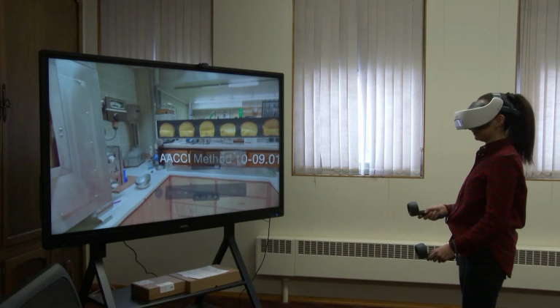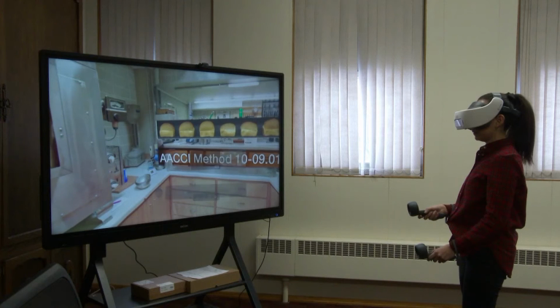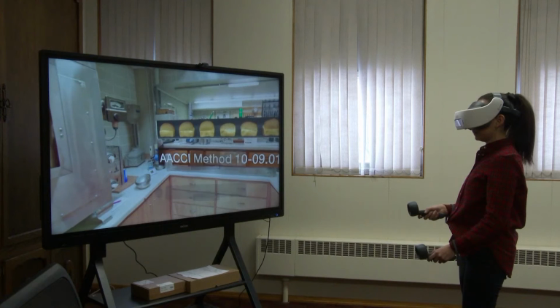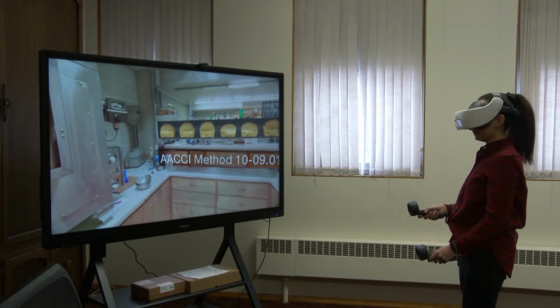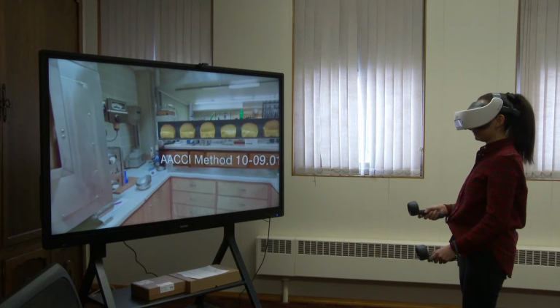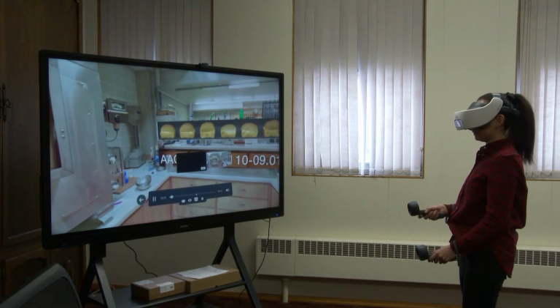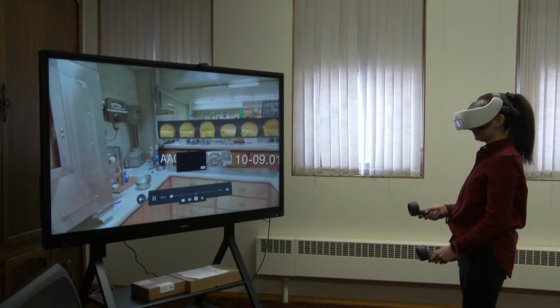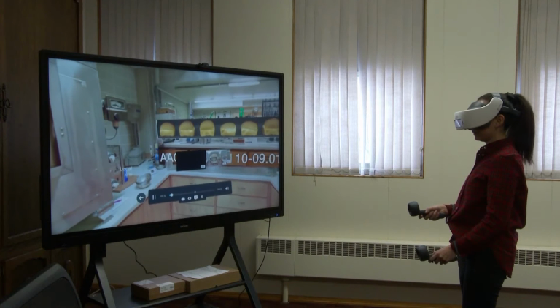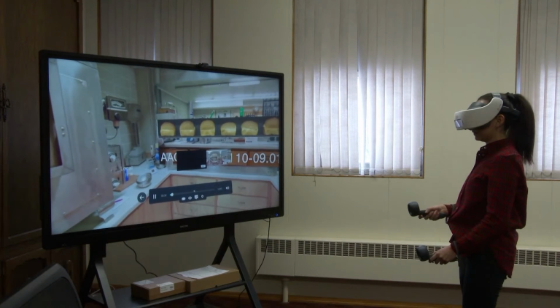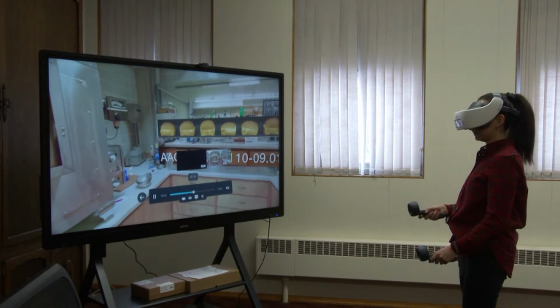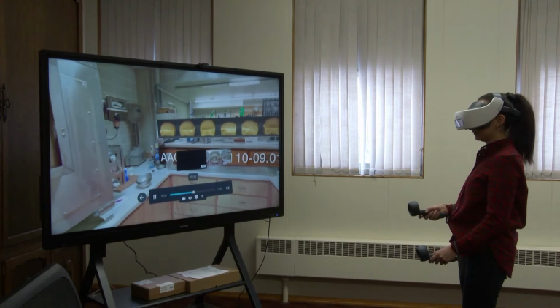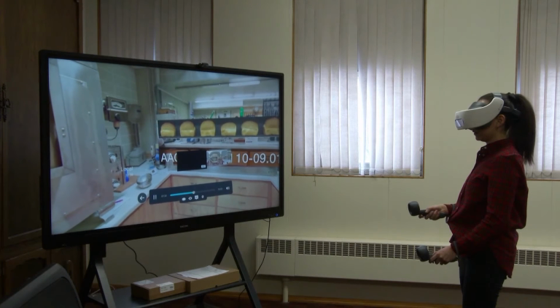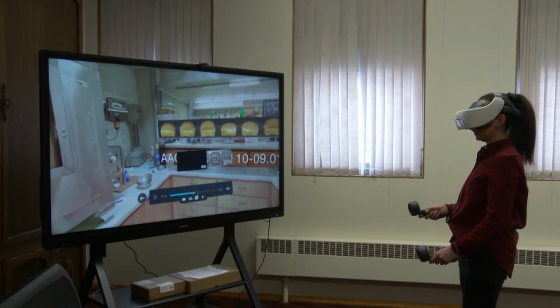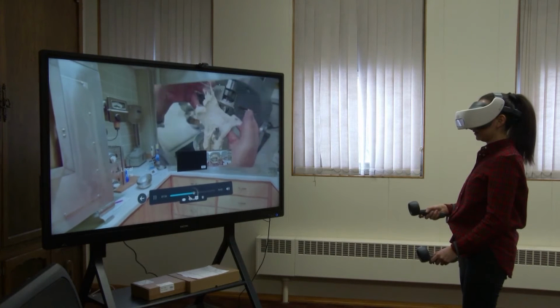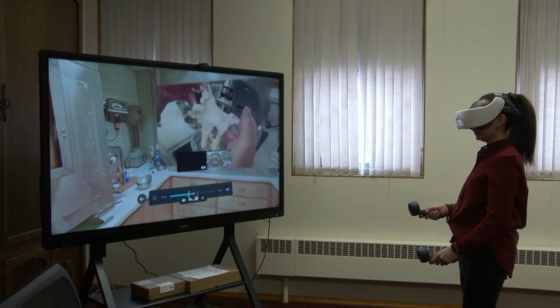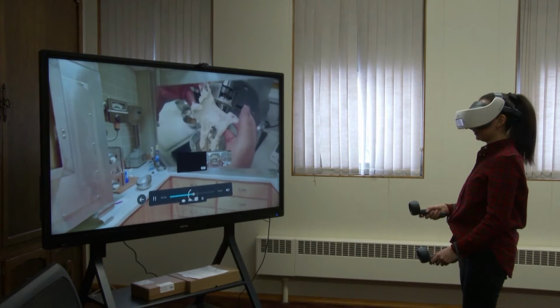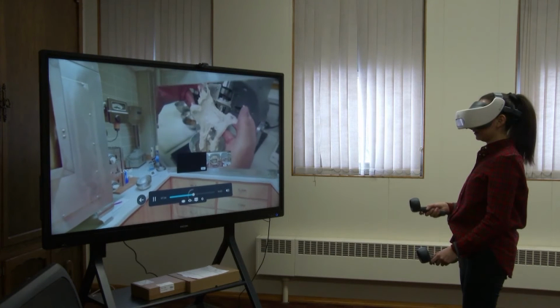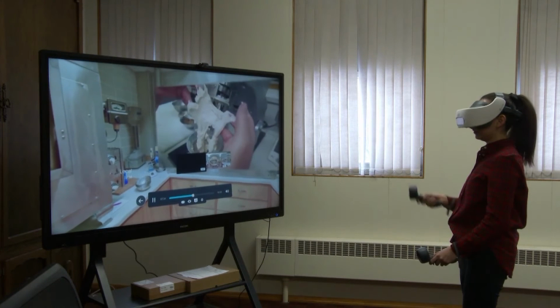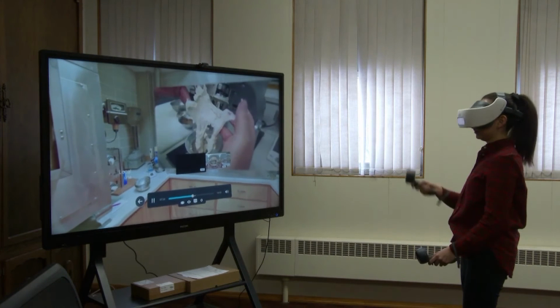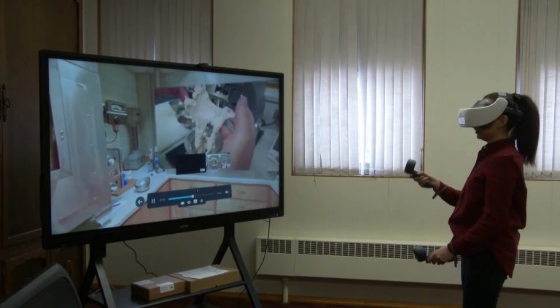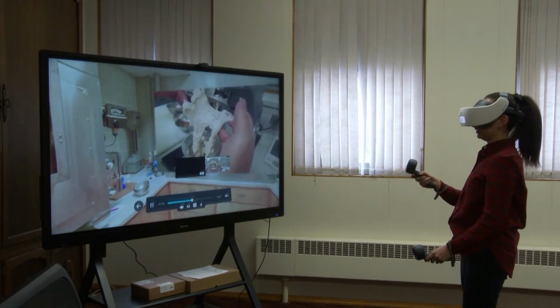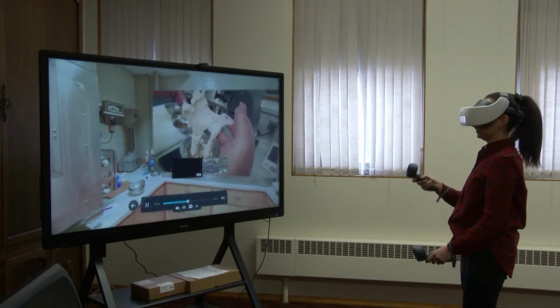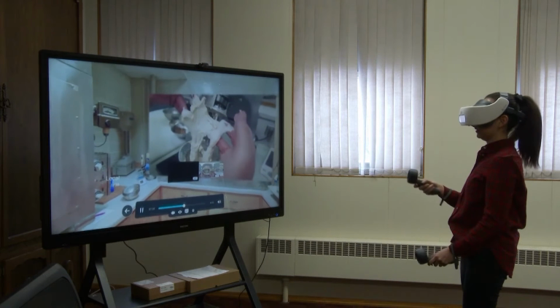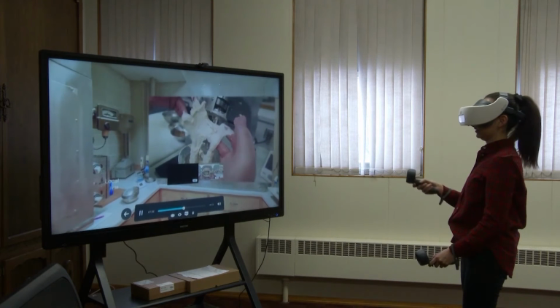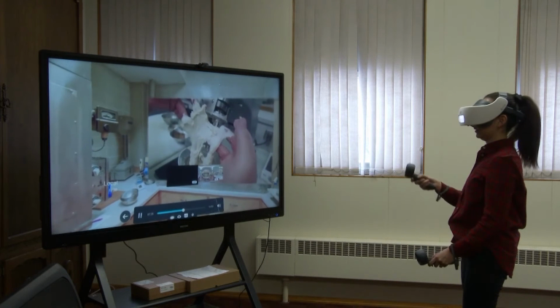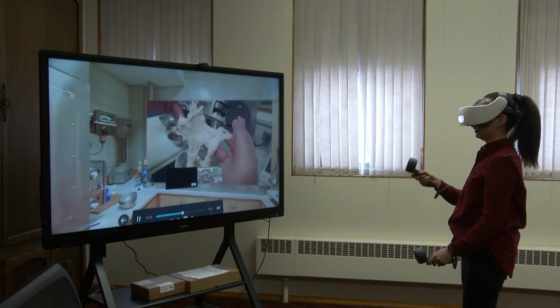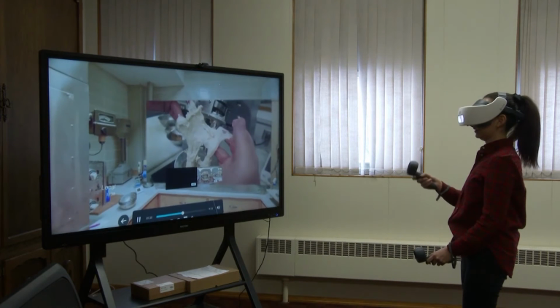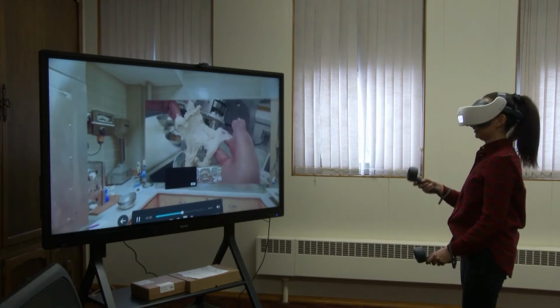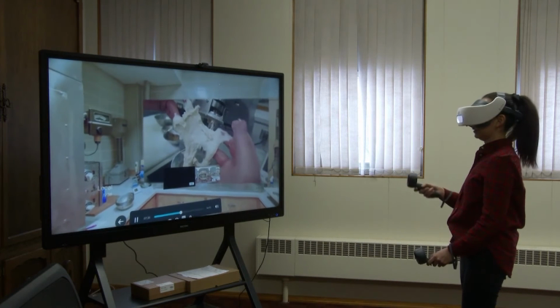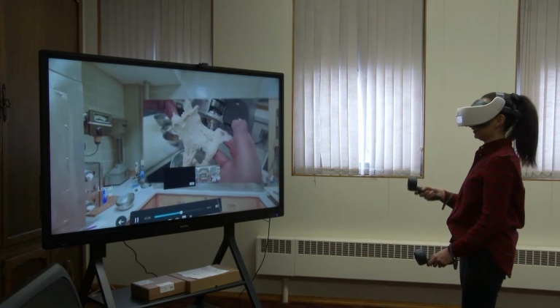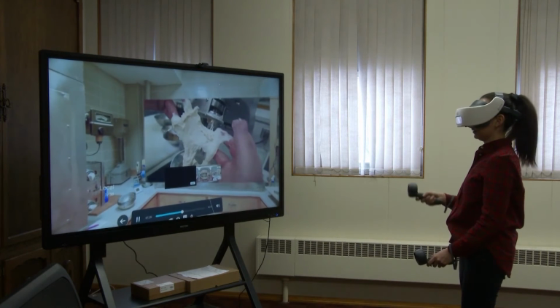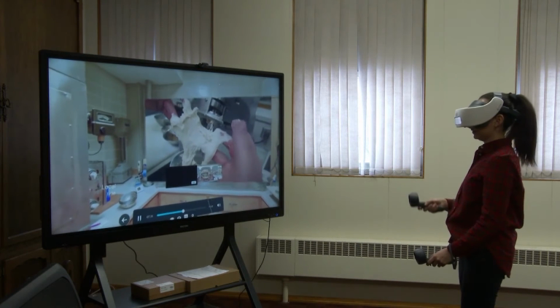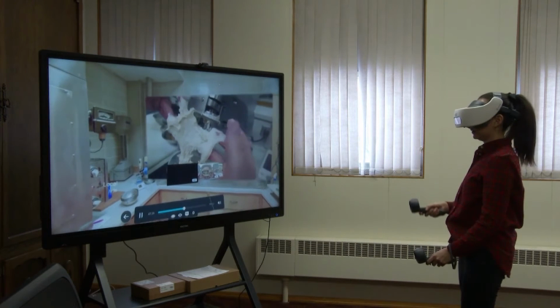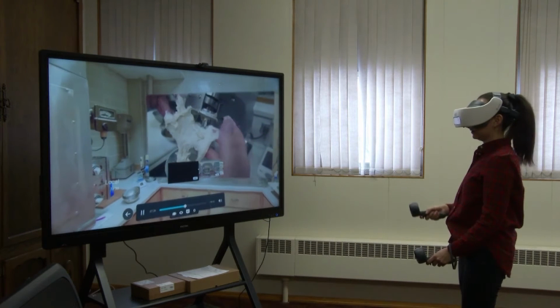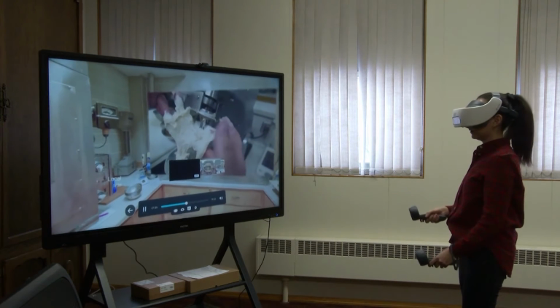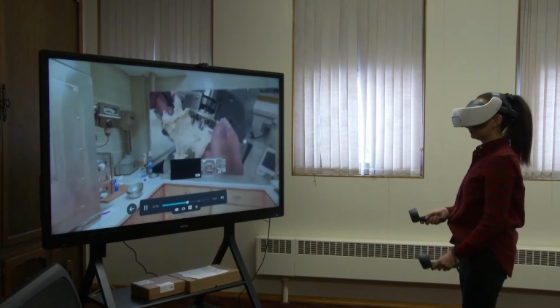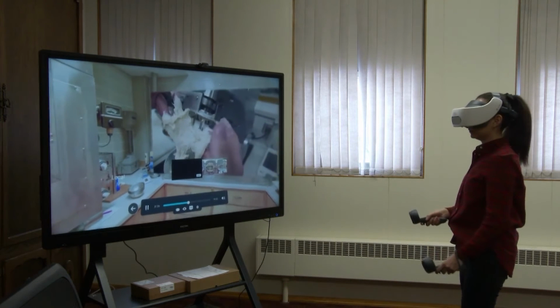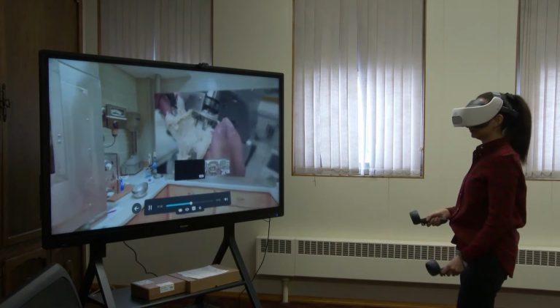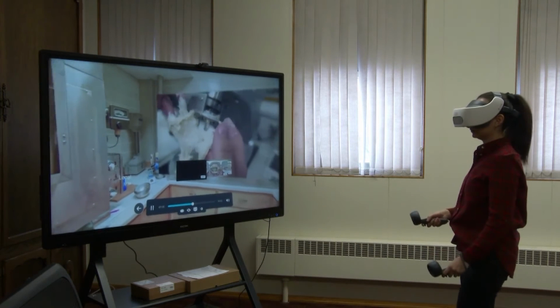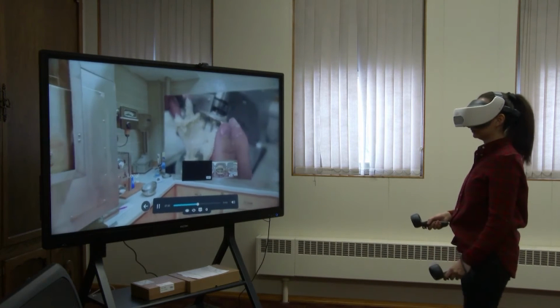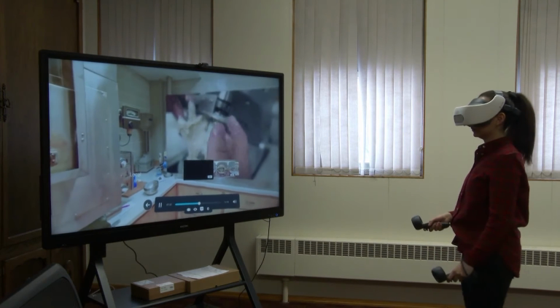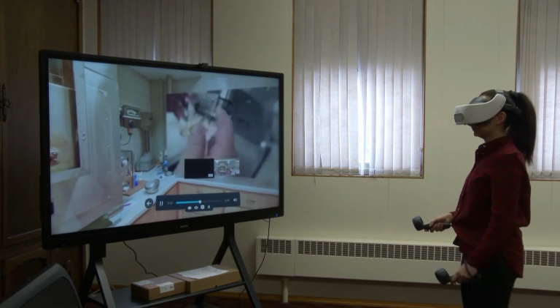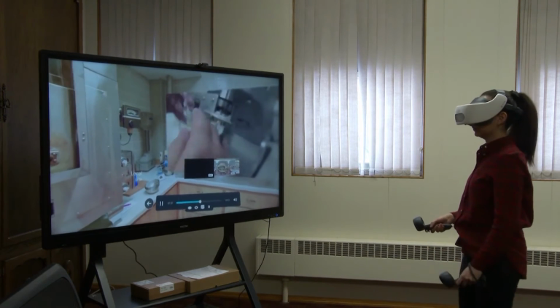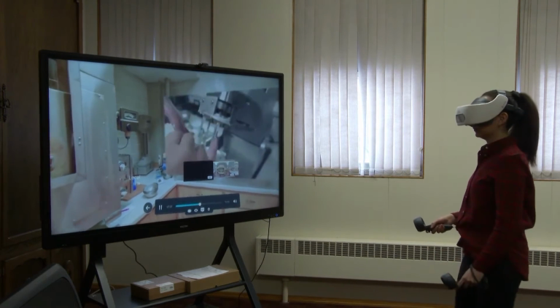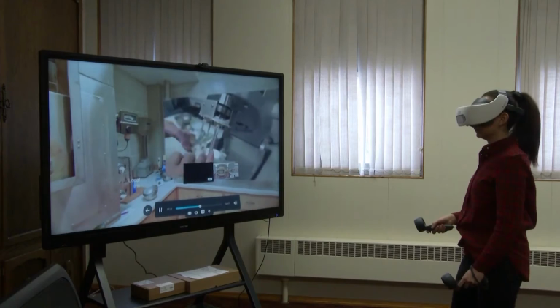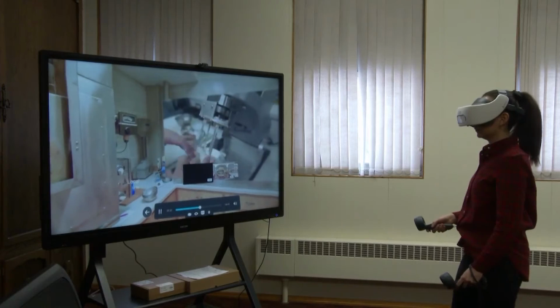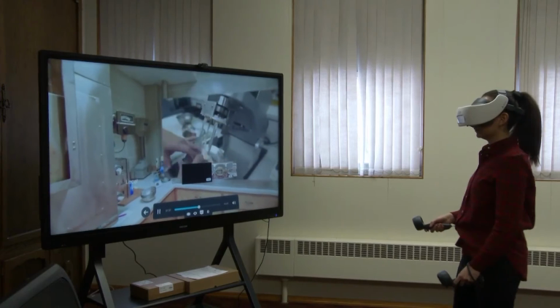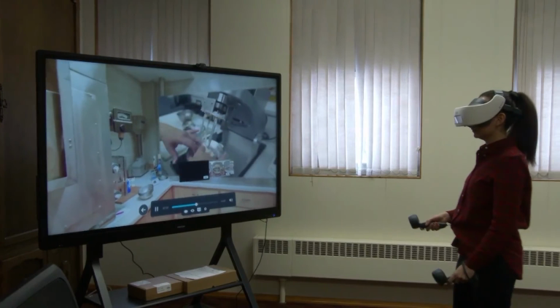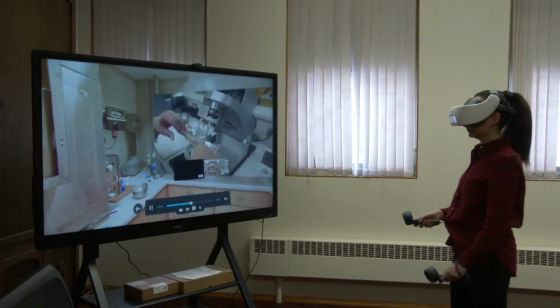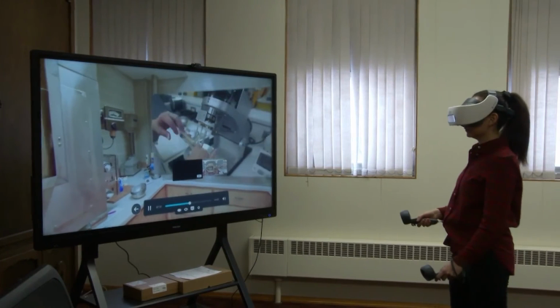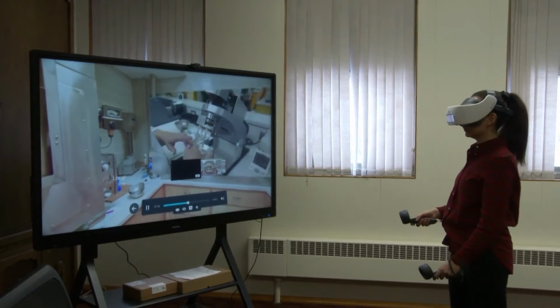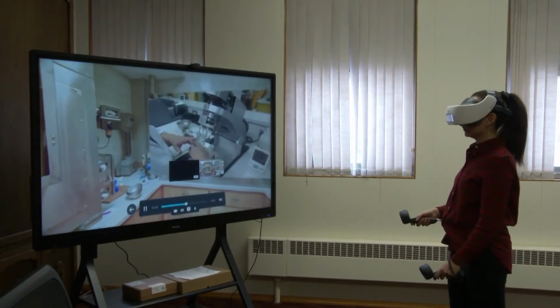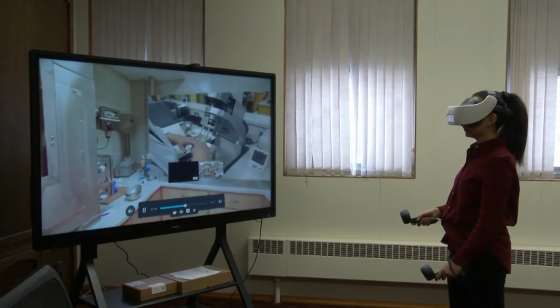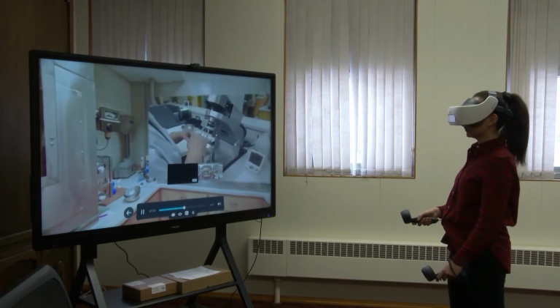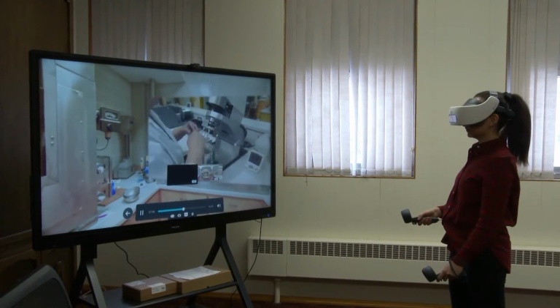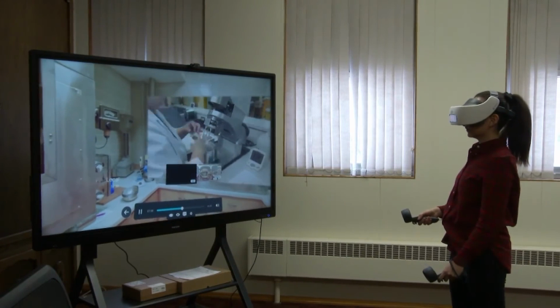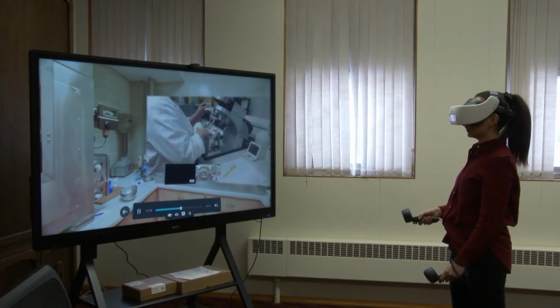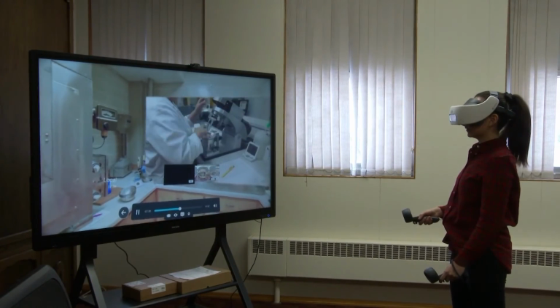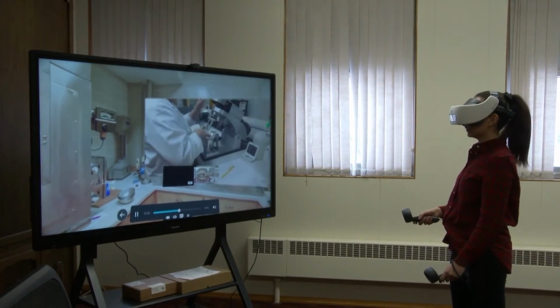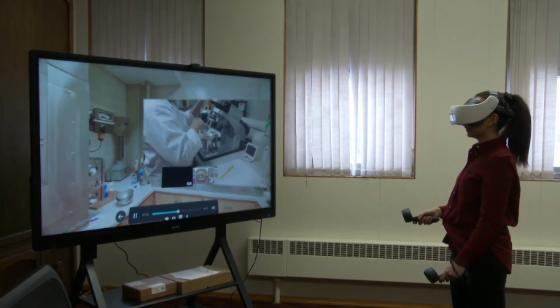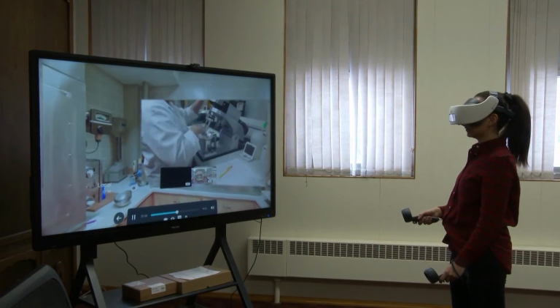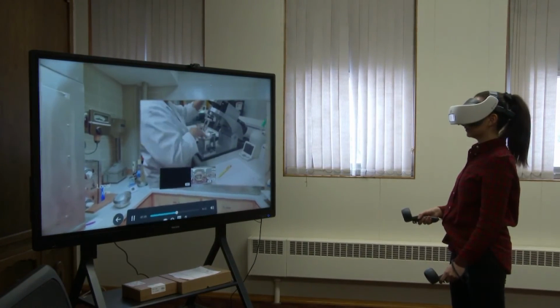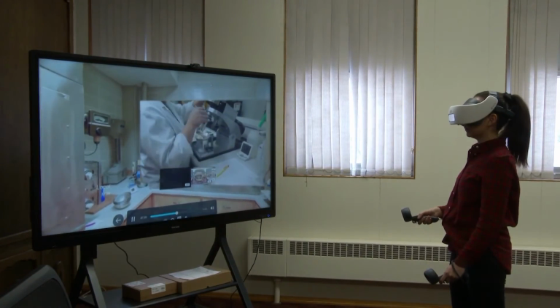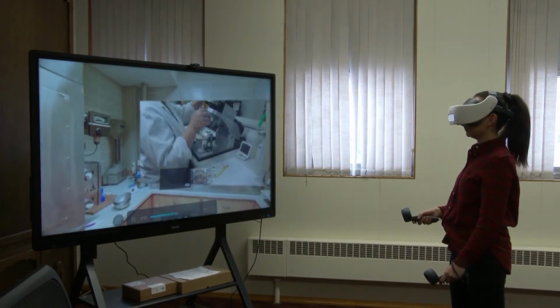Dr. Simsek plans on utilizing the VR lab after the COVID pandemic is over and extending it for educational, non-college uses.